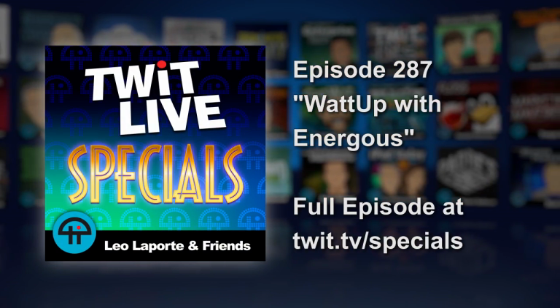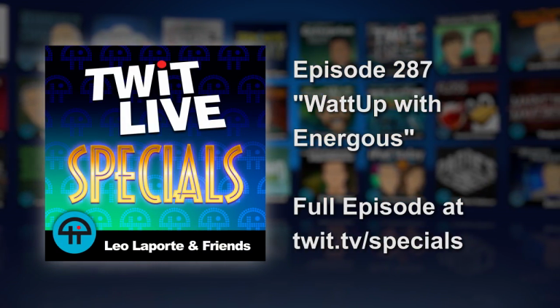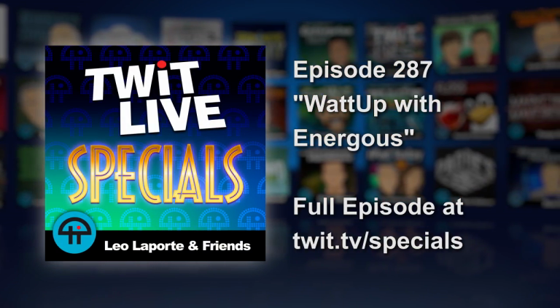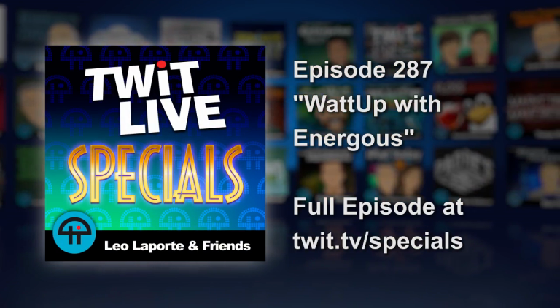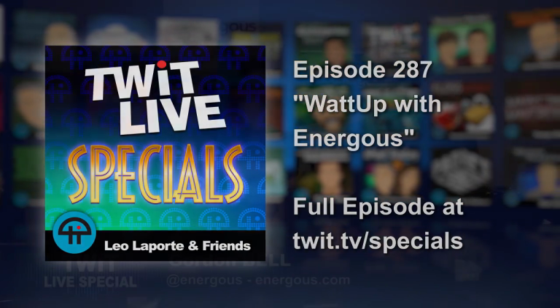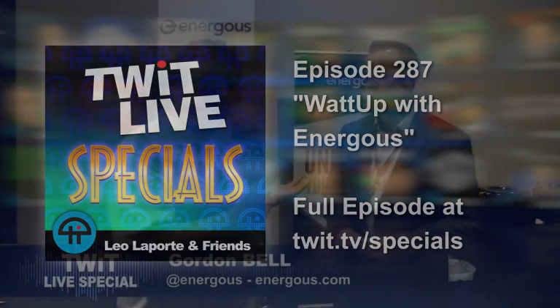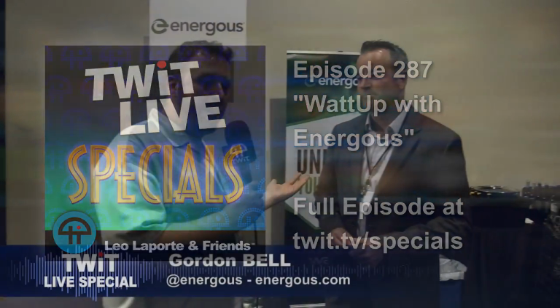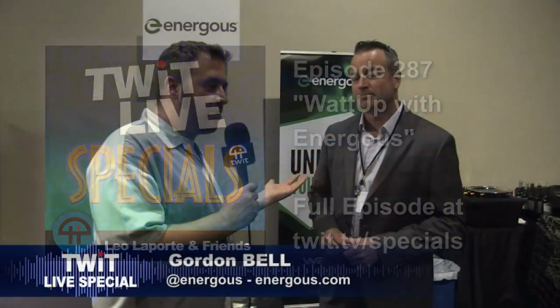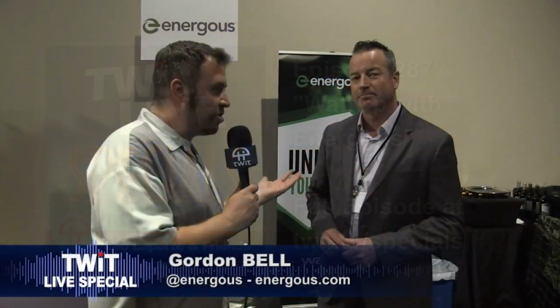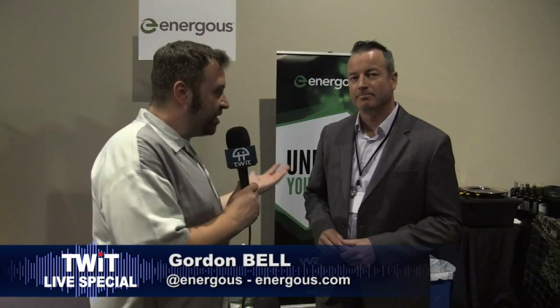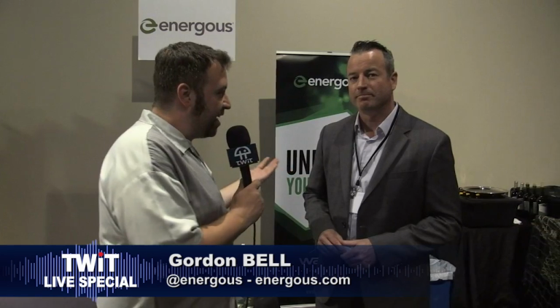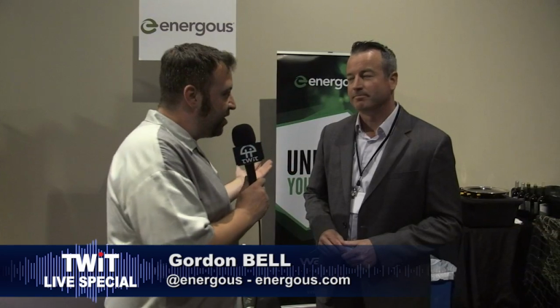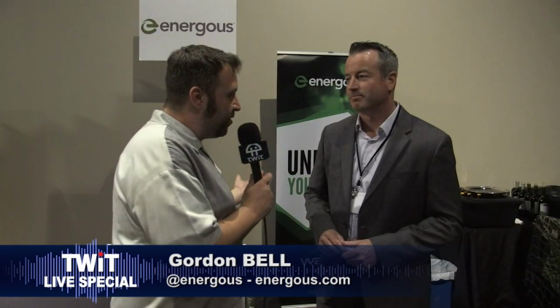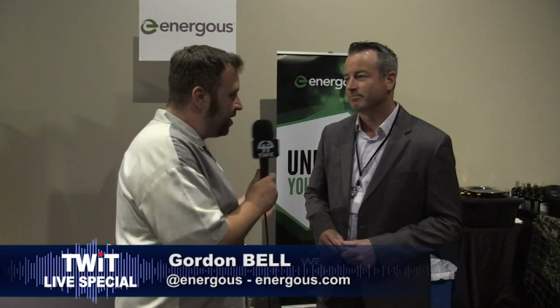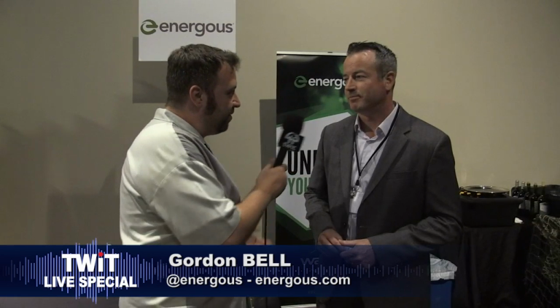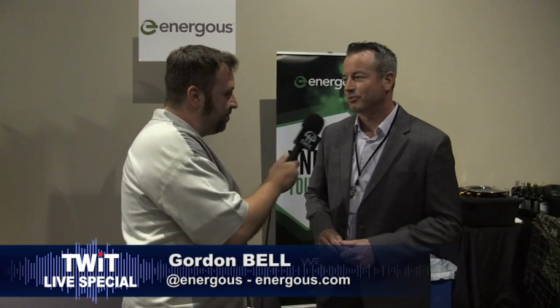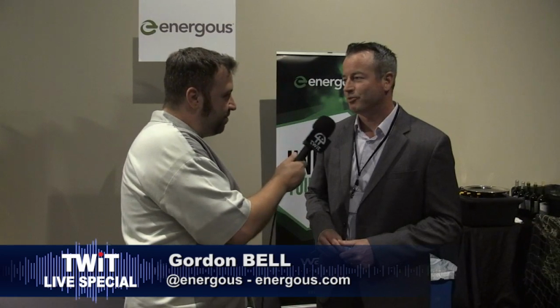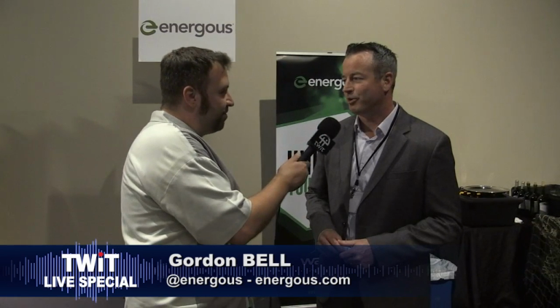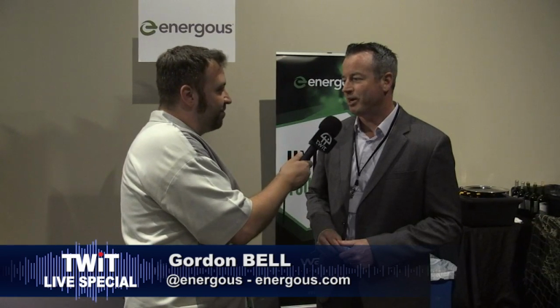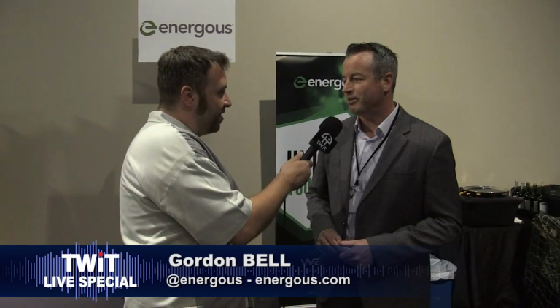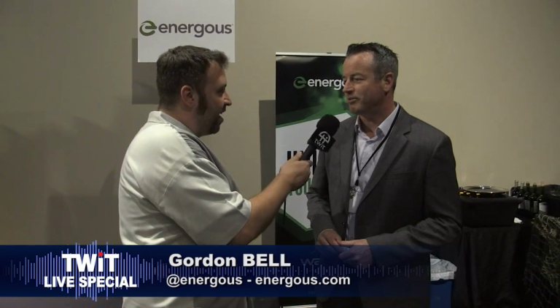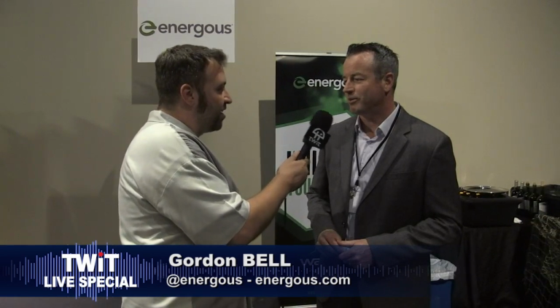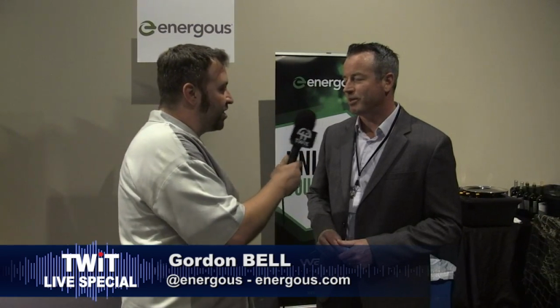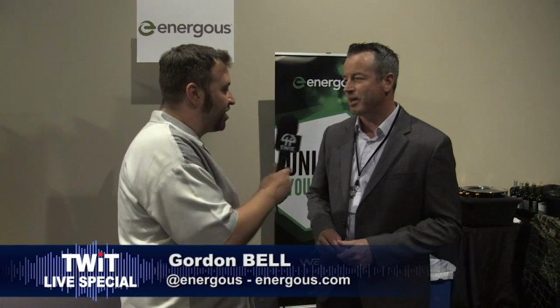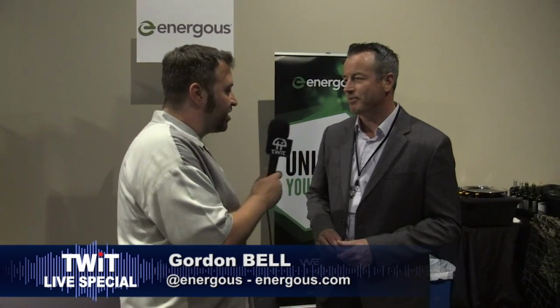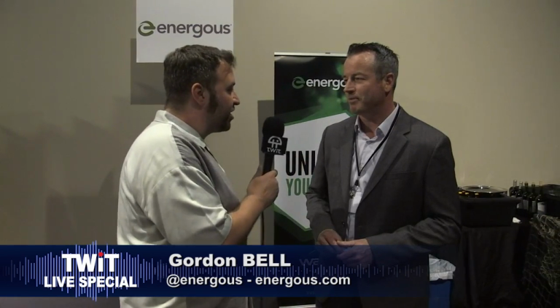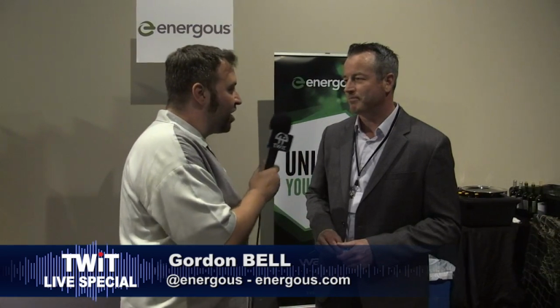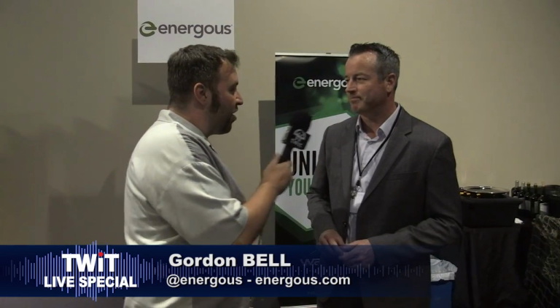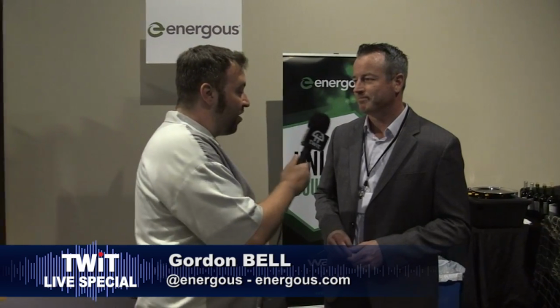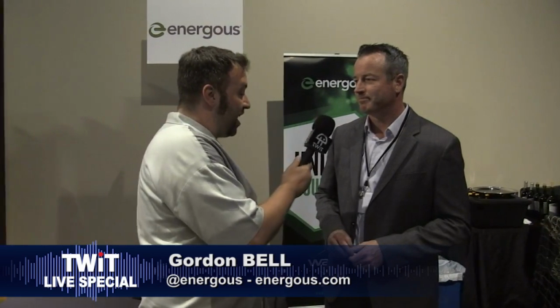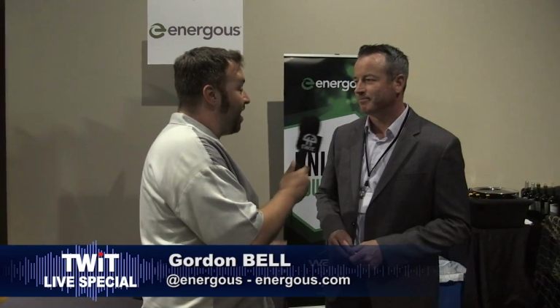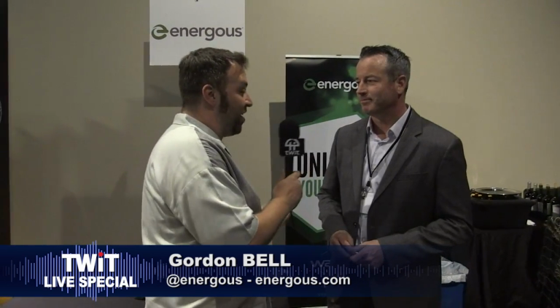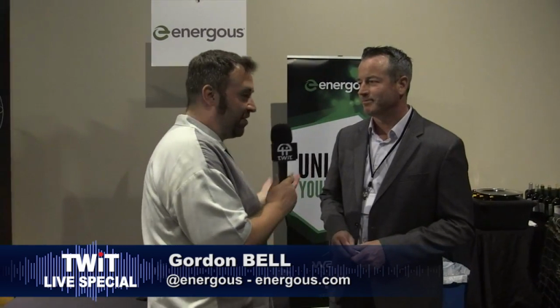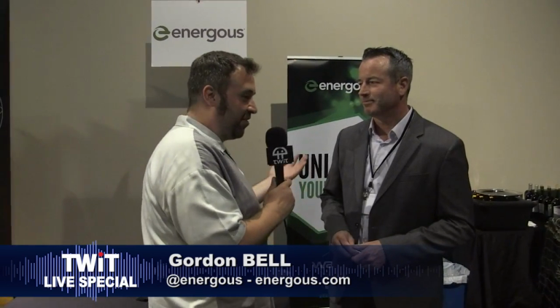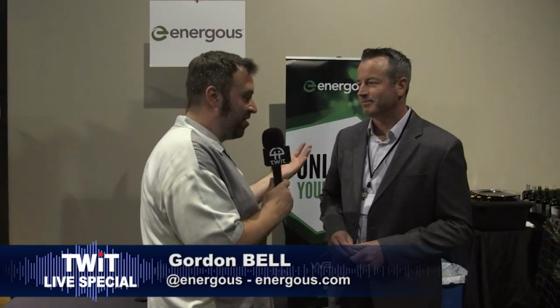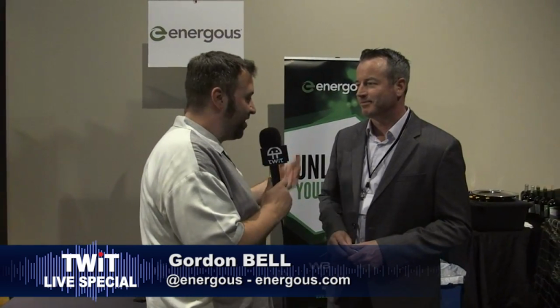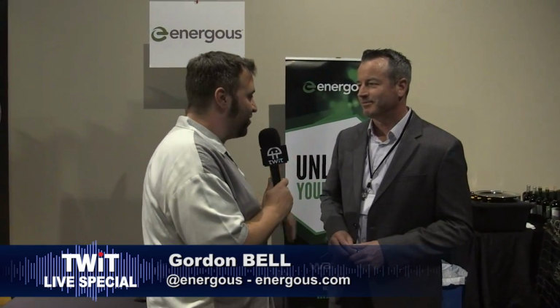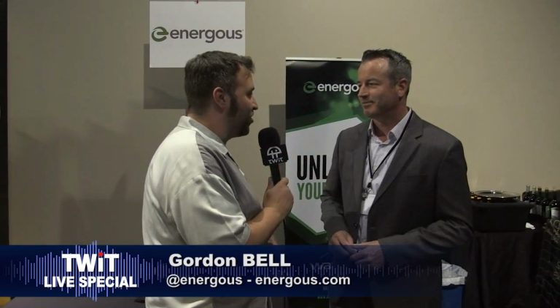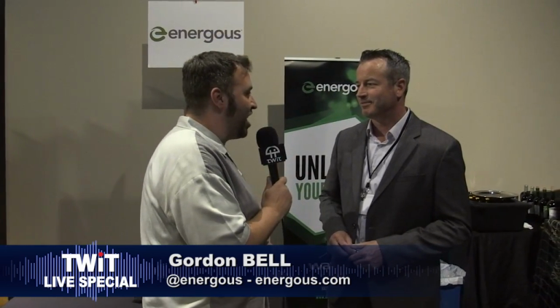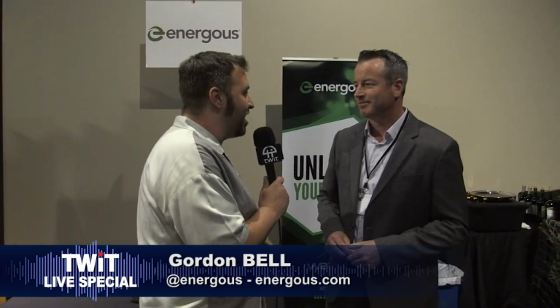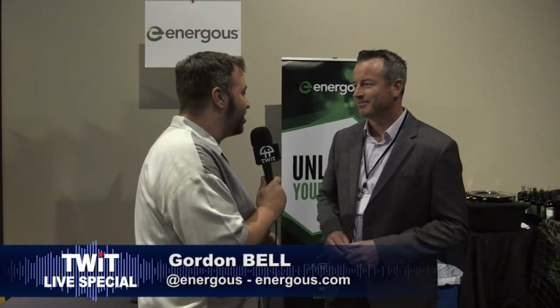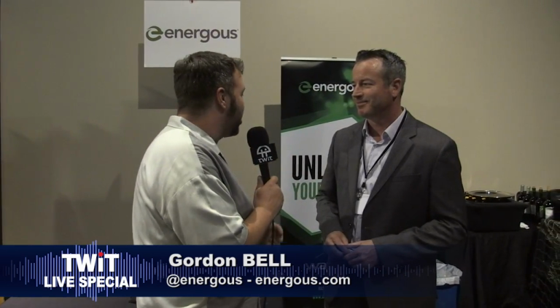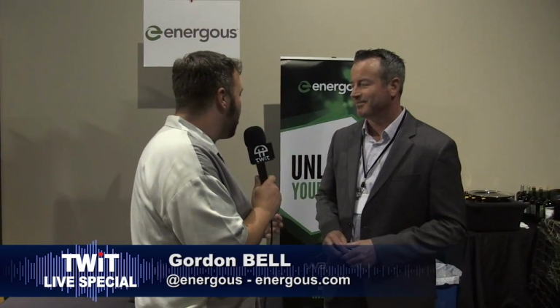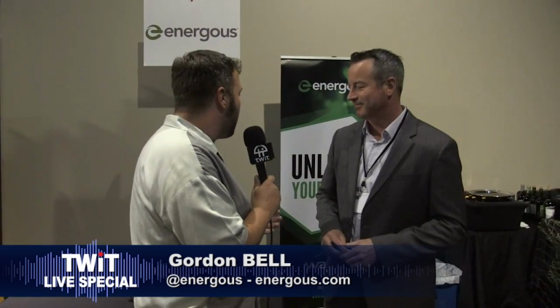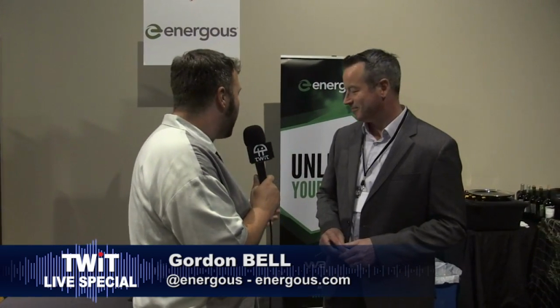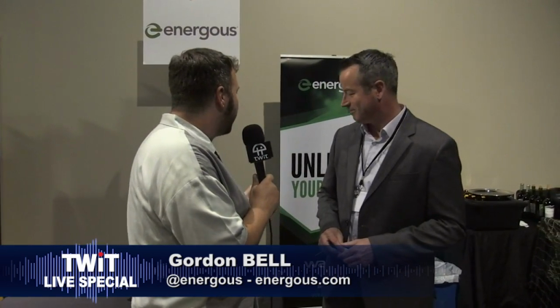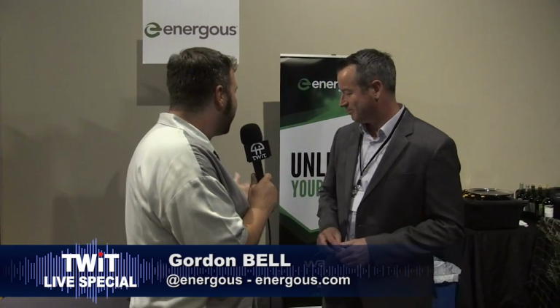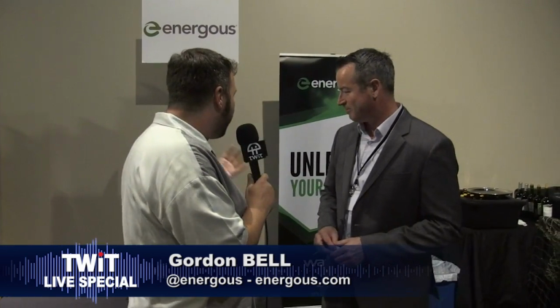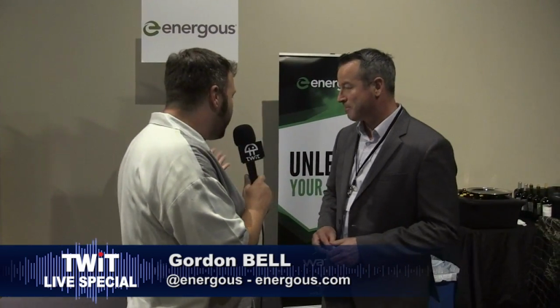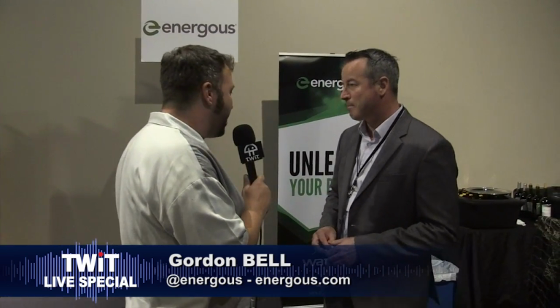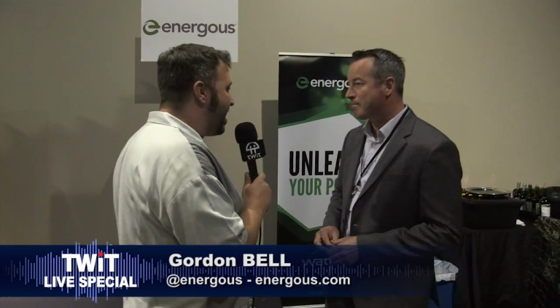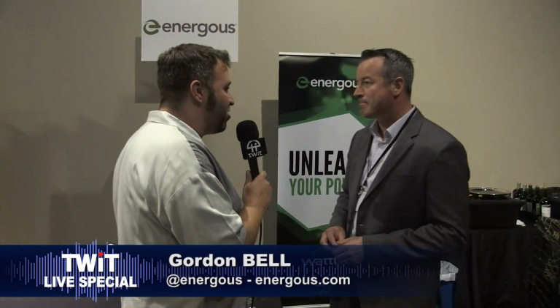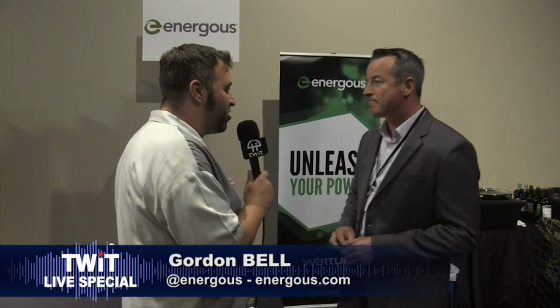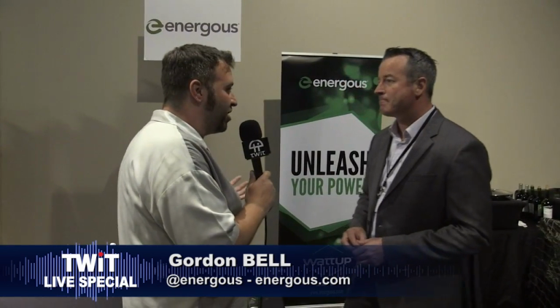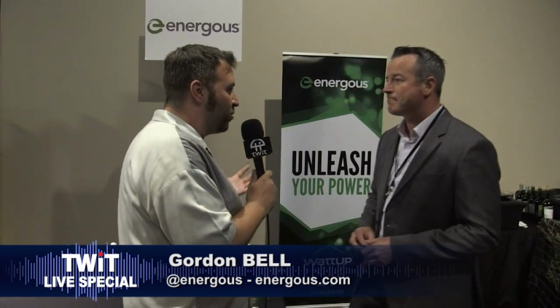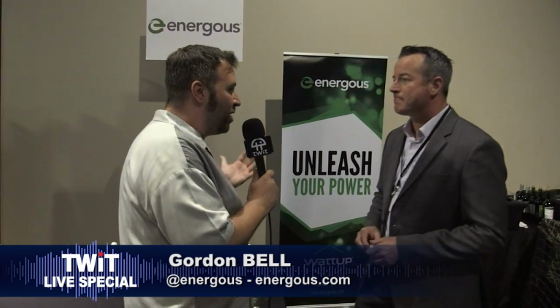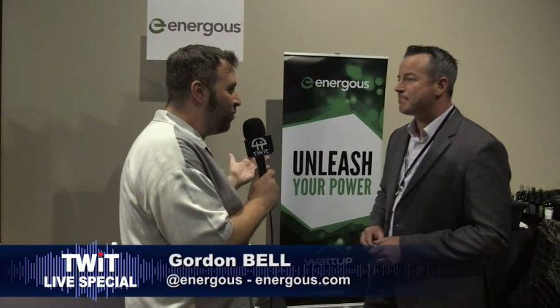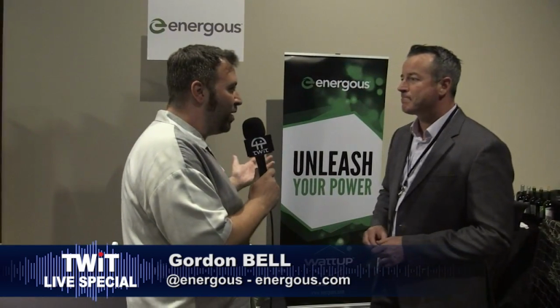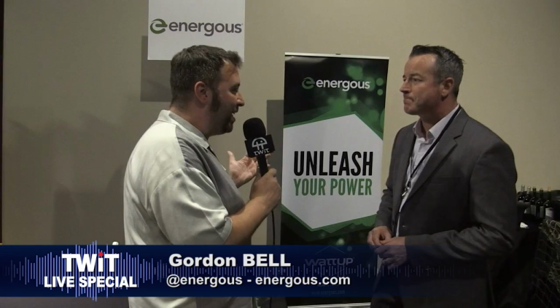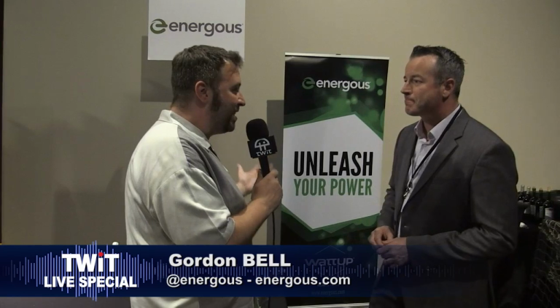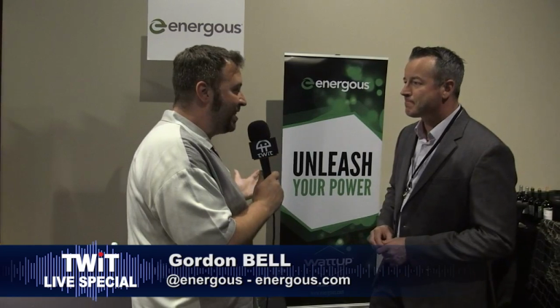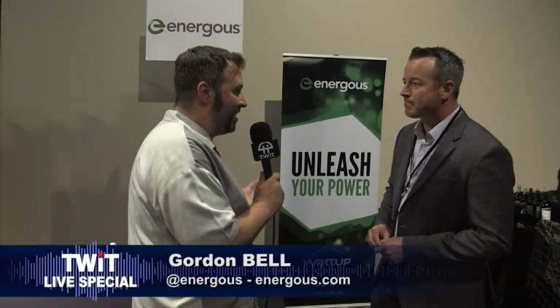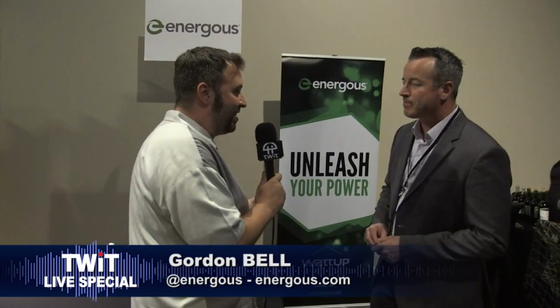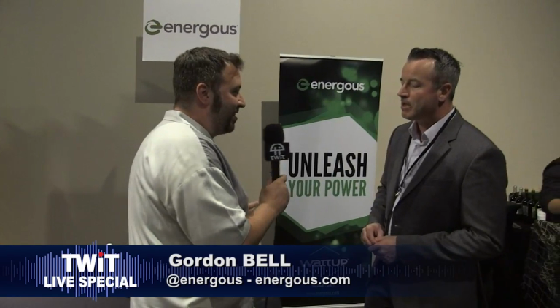I'm here with Gordon from Energist. How are you doing? Great to have you. Thanks for chatting. Tell me about Energist — what is this?